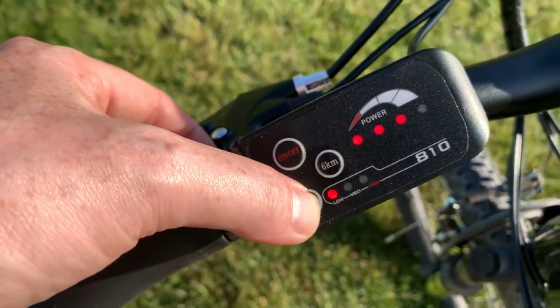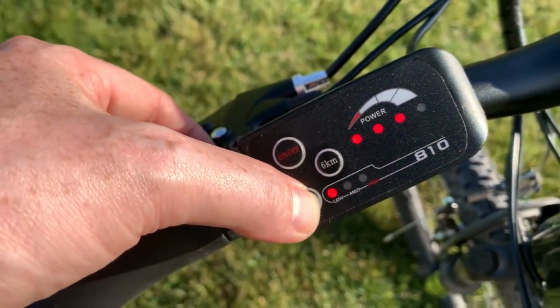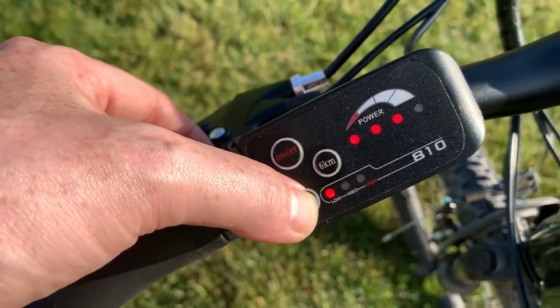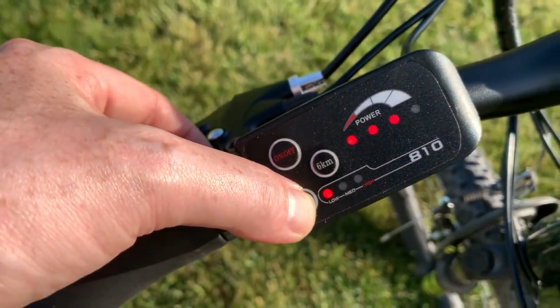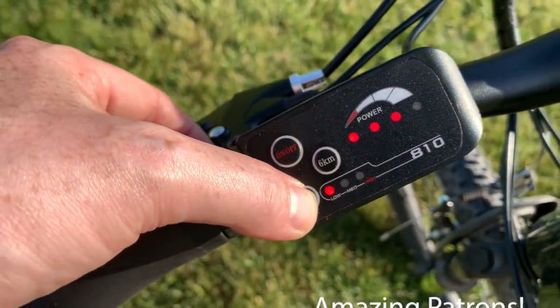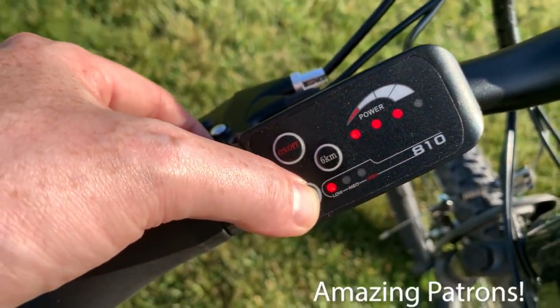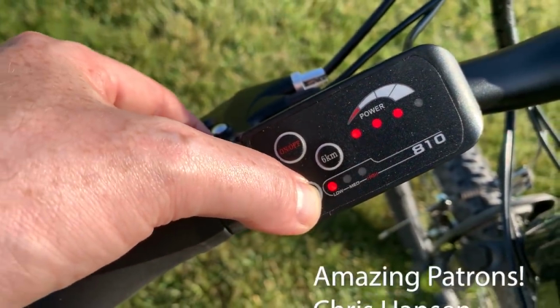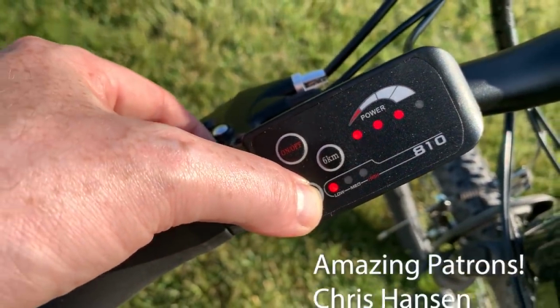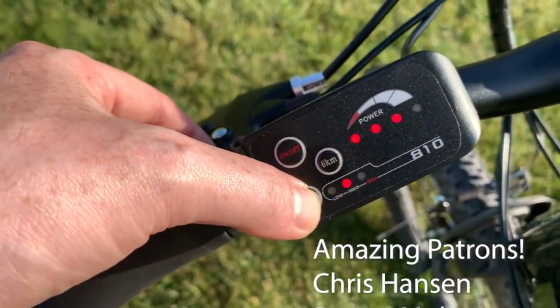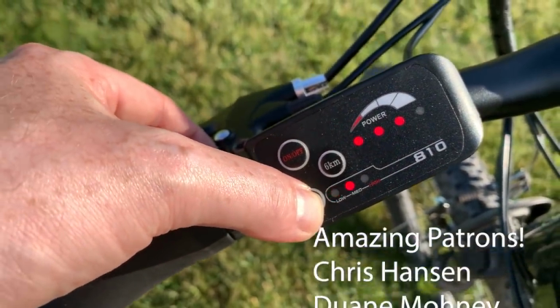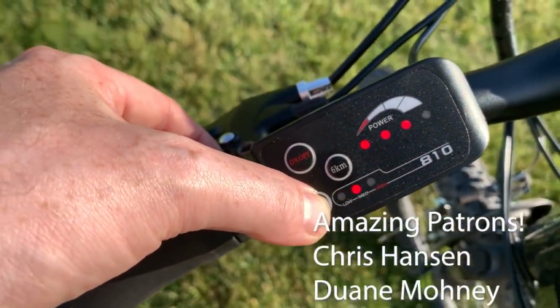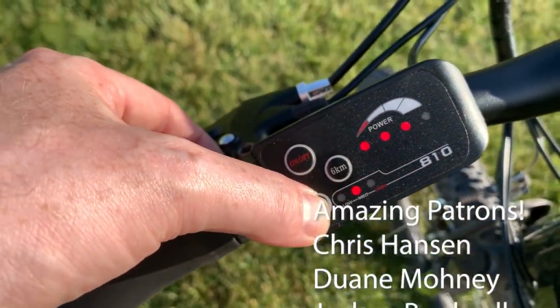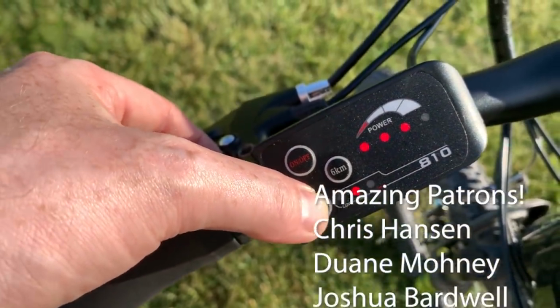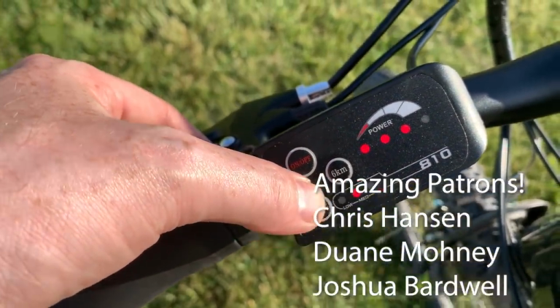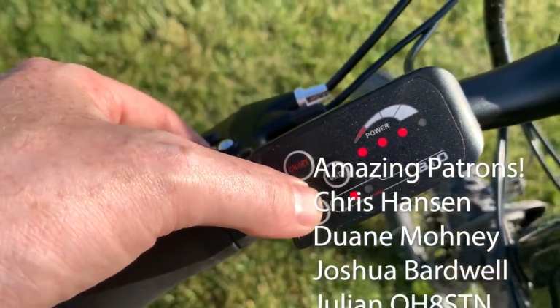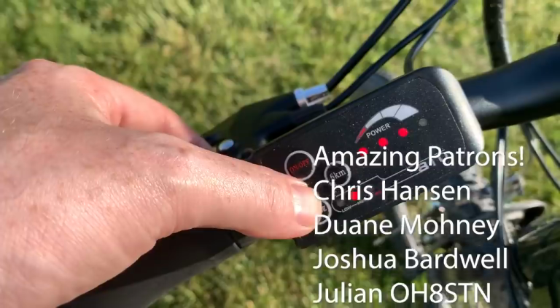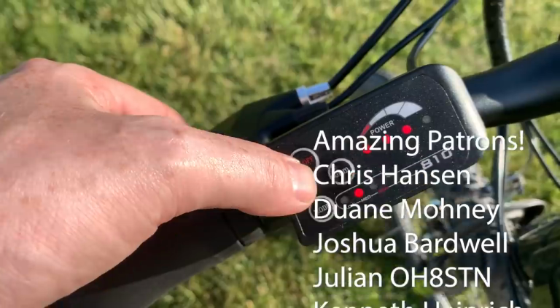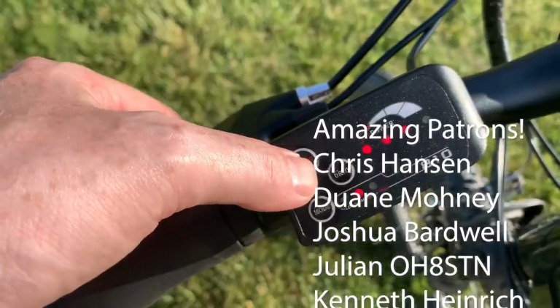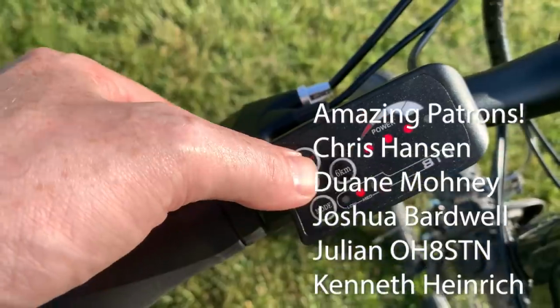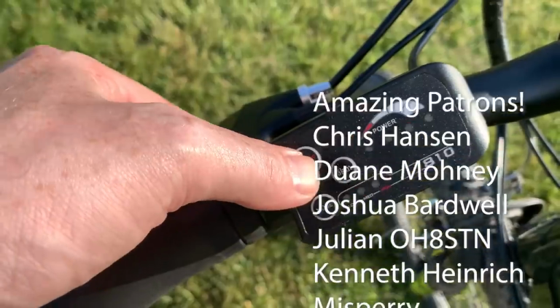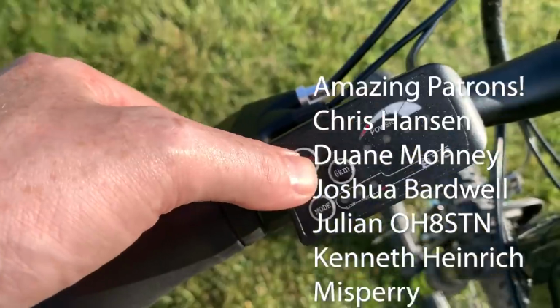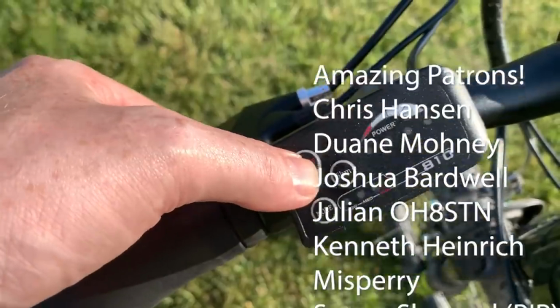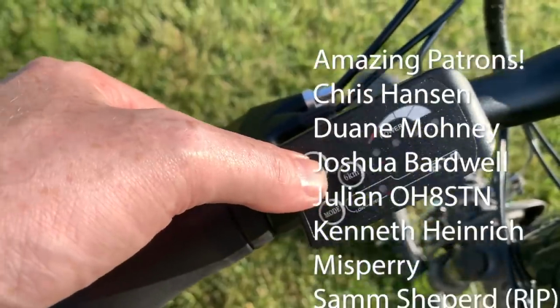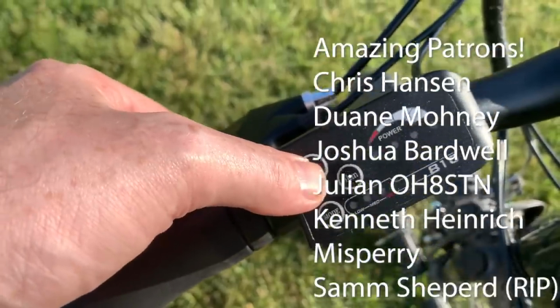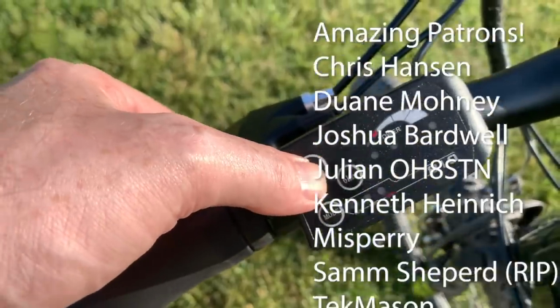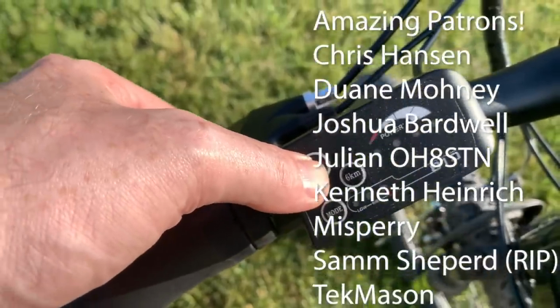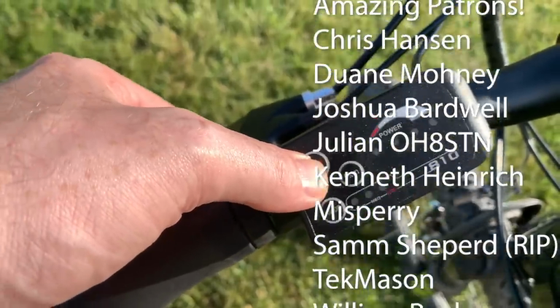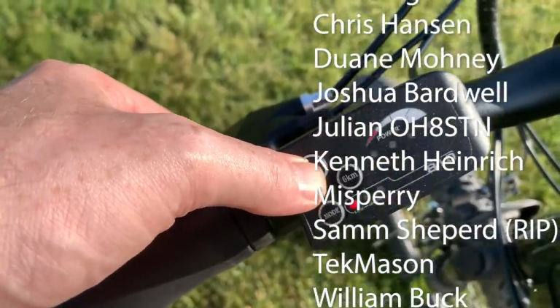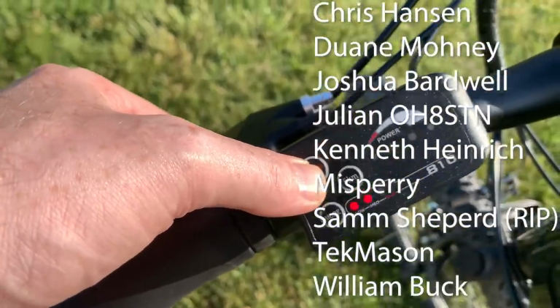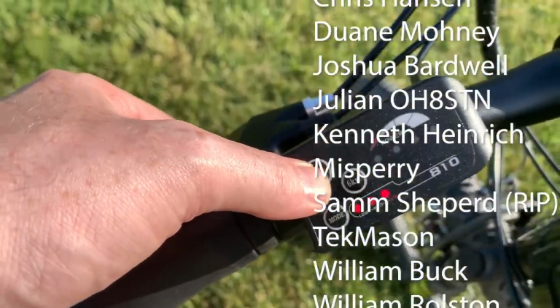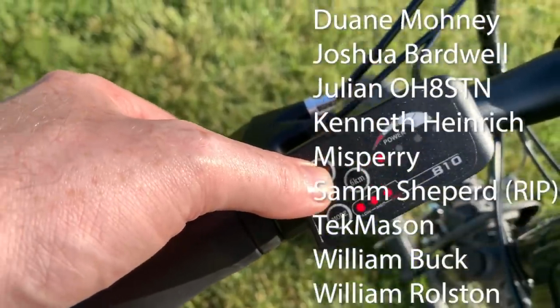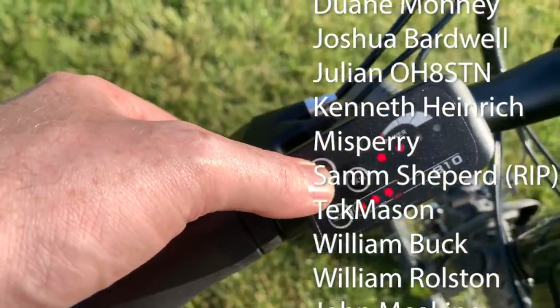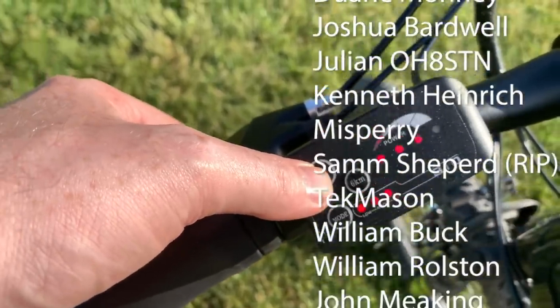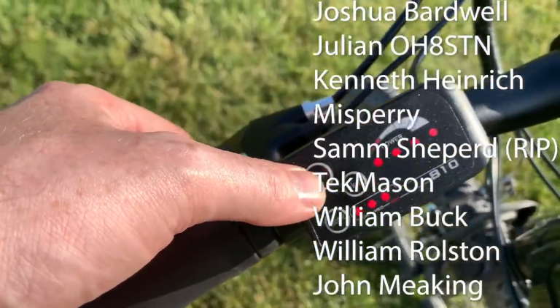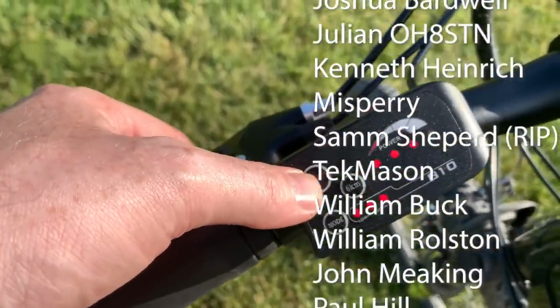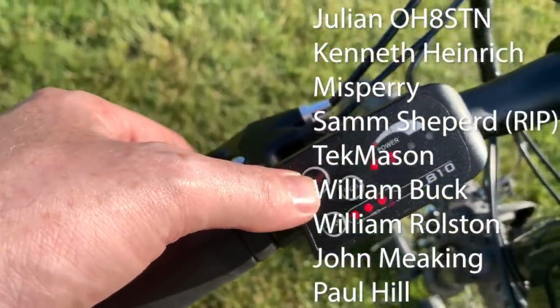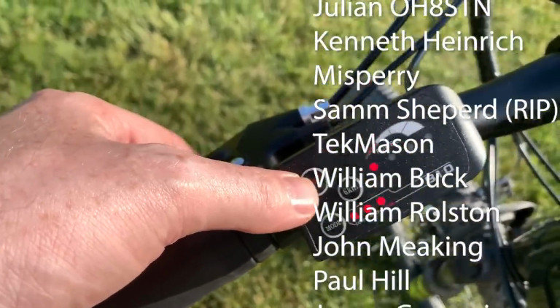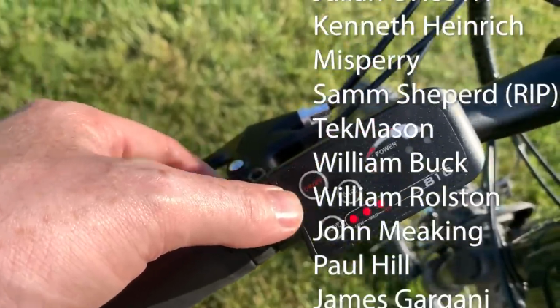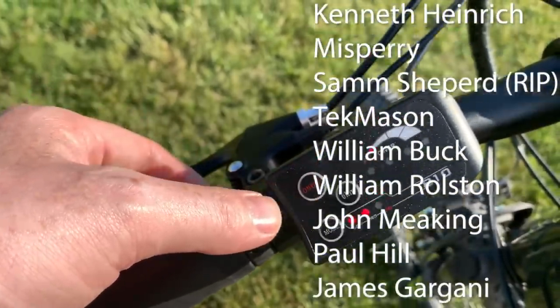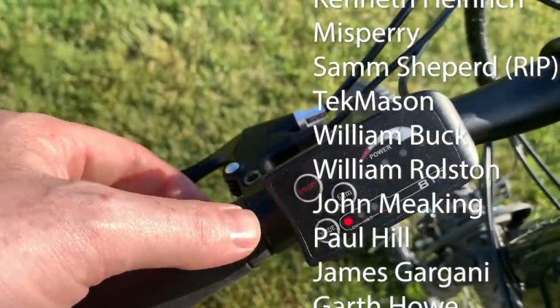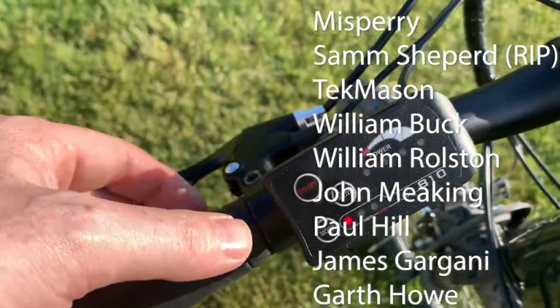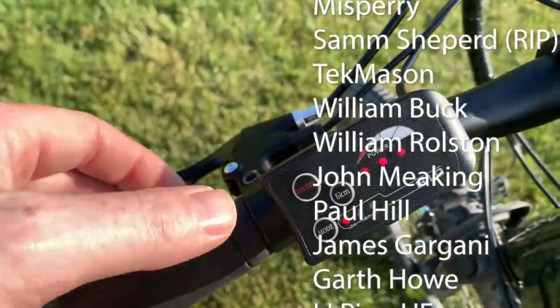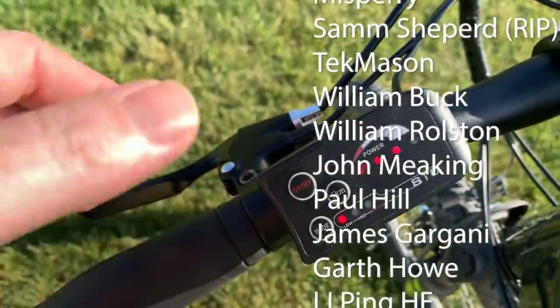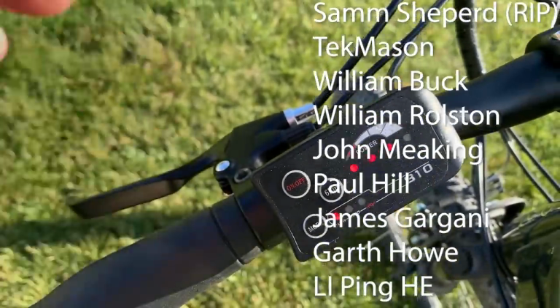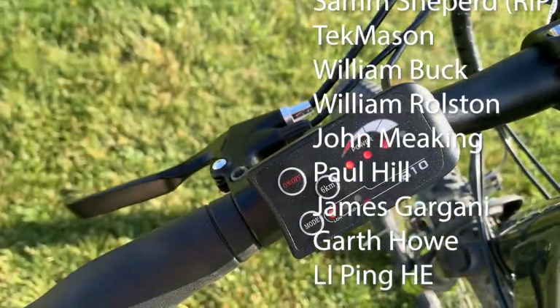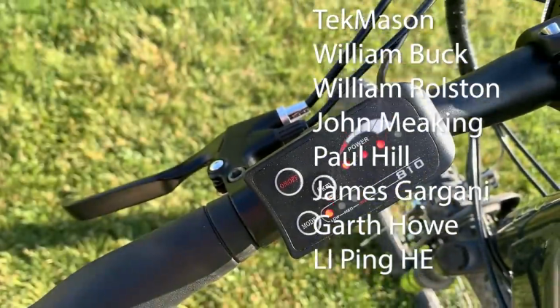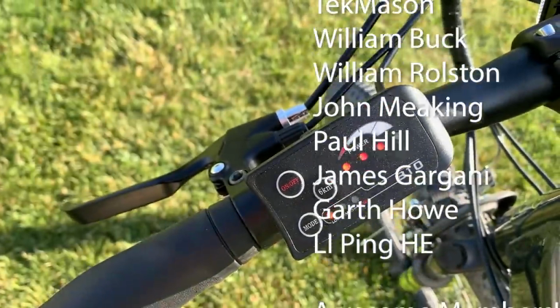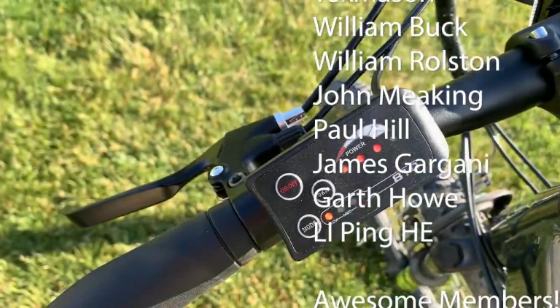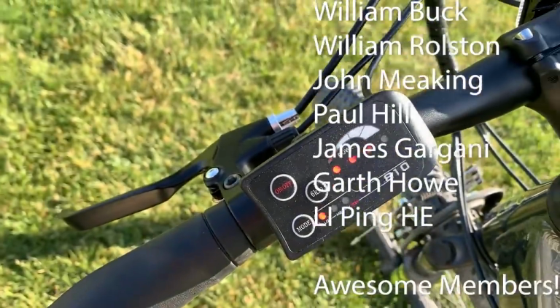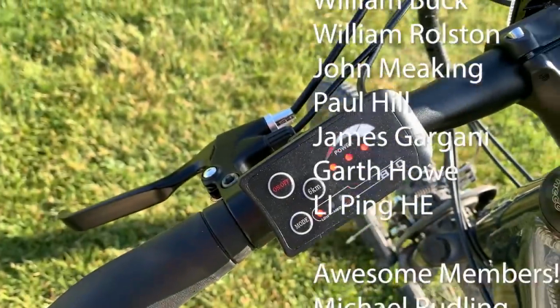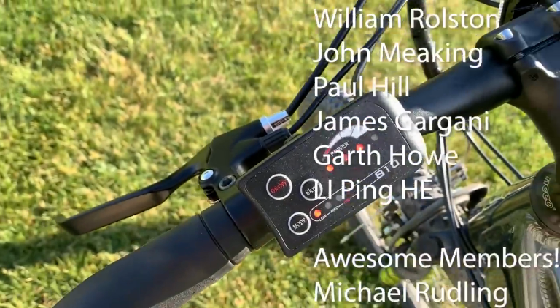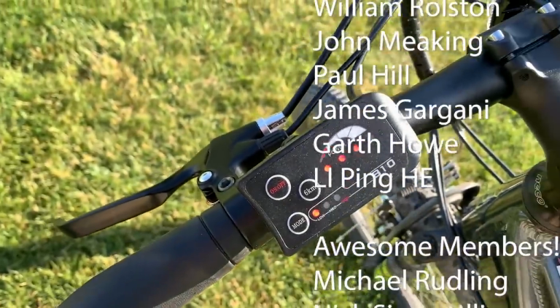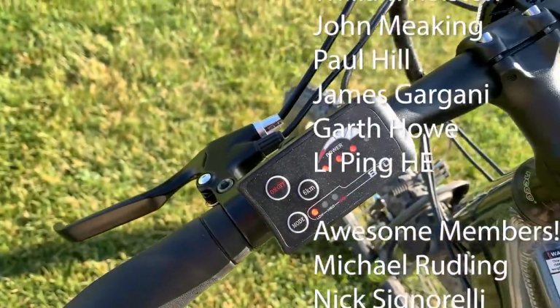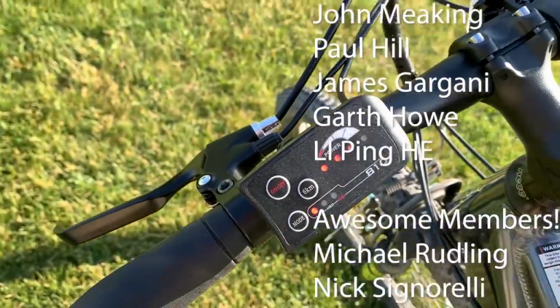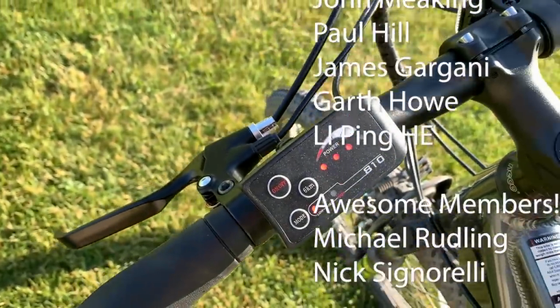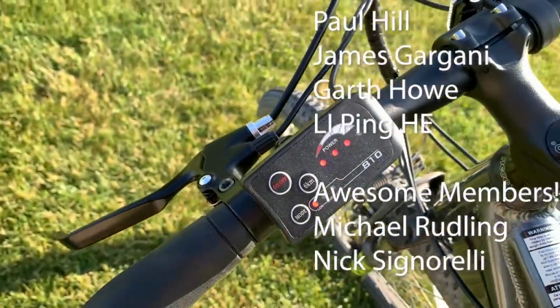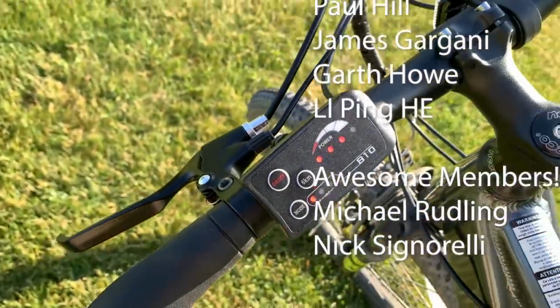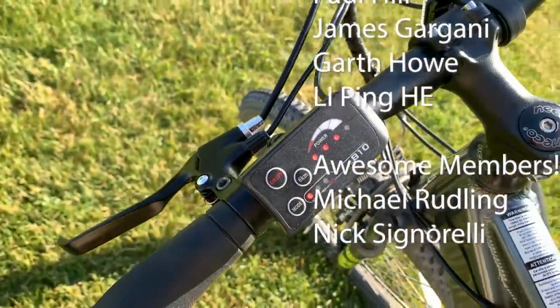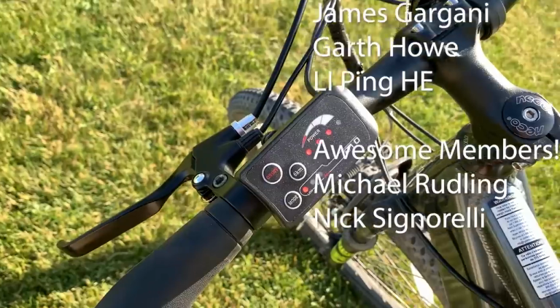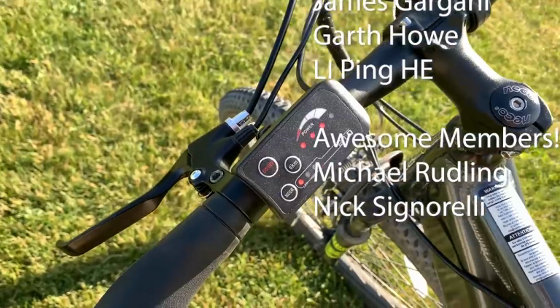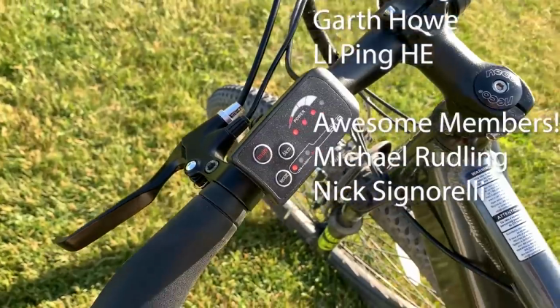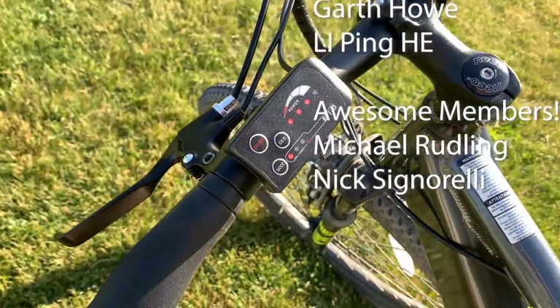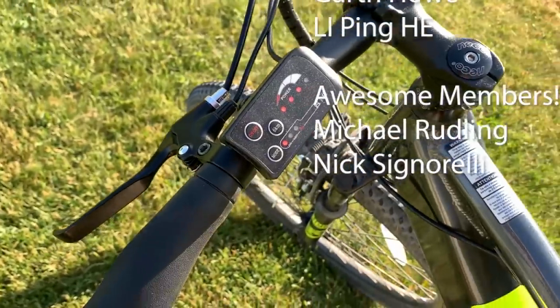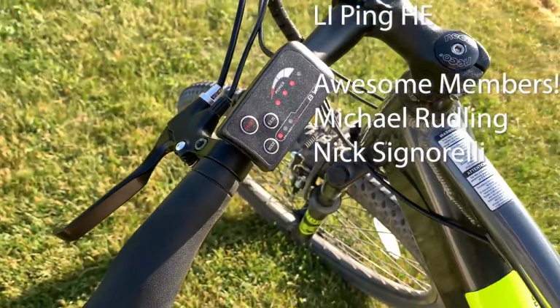All the relevant links will be posted down below. Hope you enjoyed this video and stay tuned for the next one. Cheers, guys.